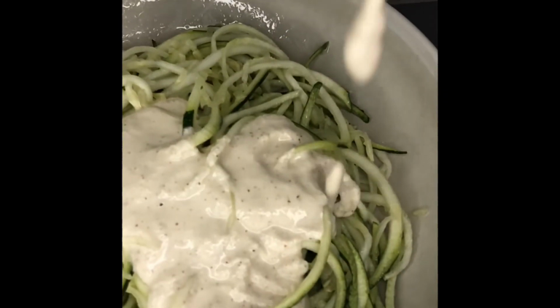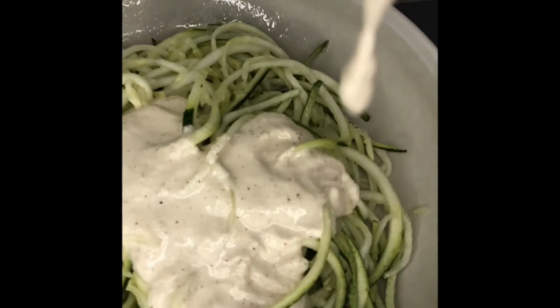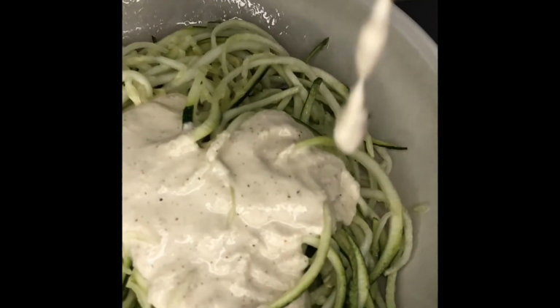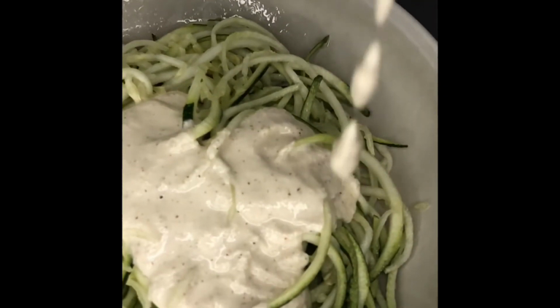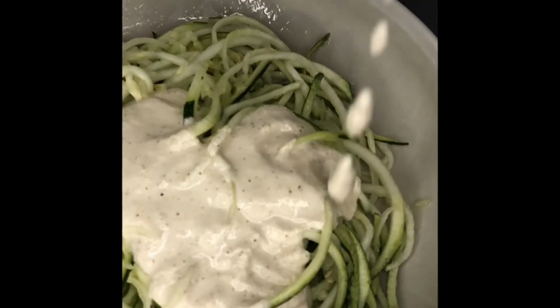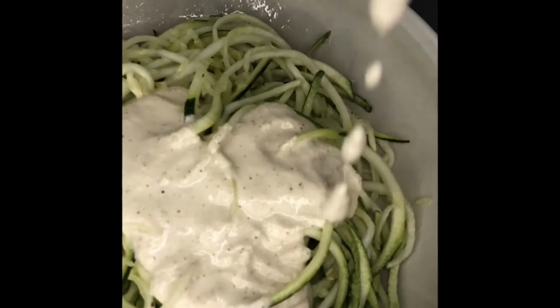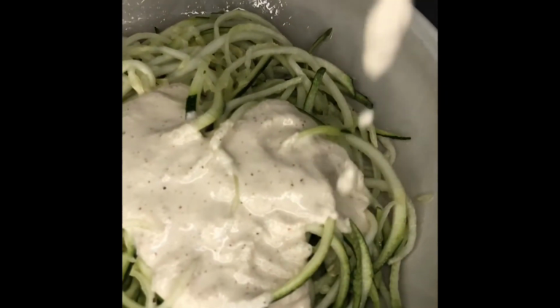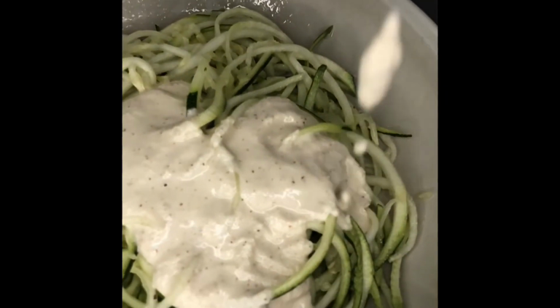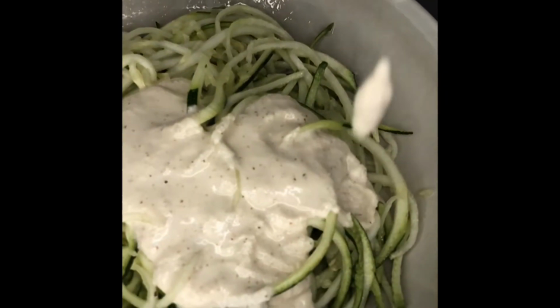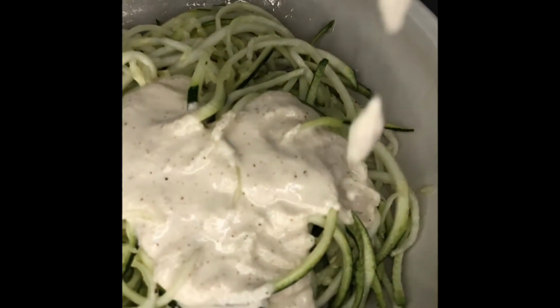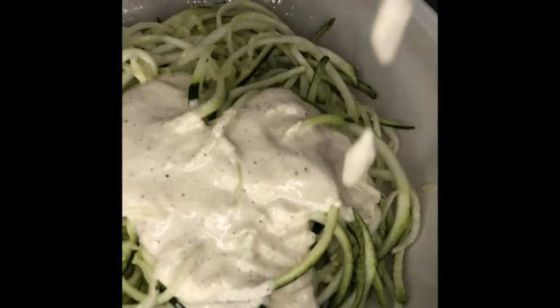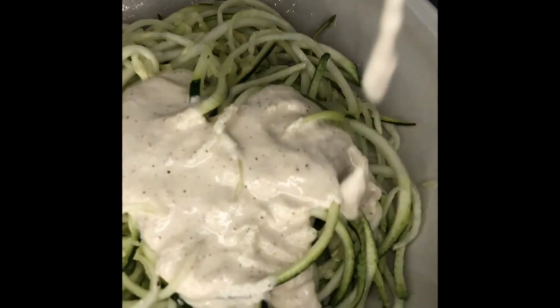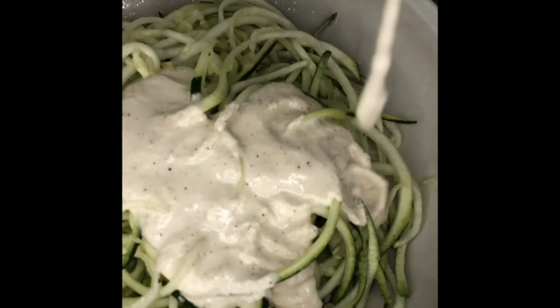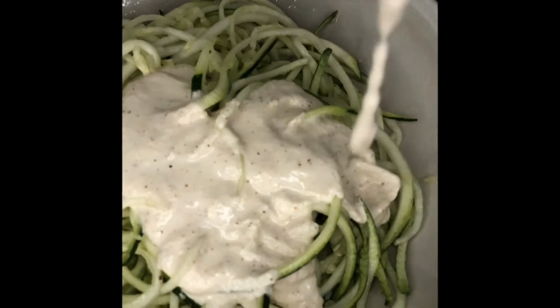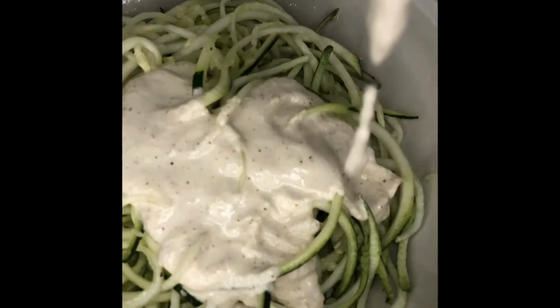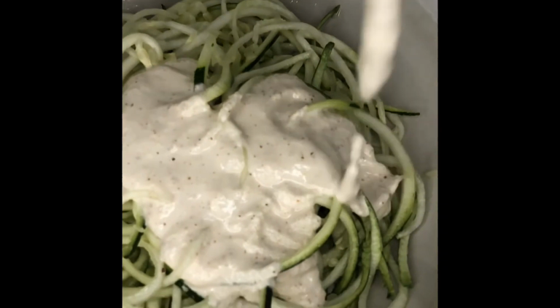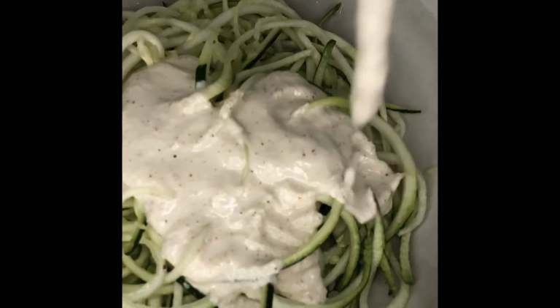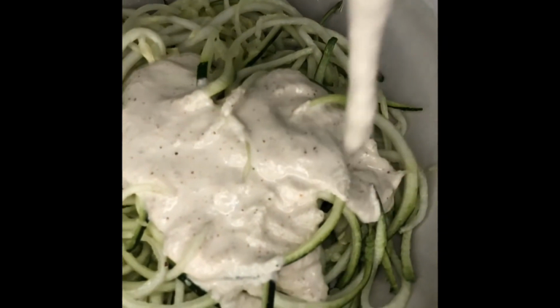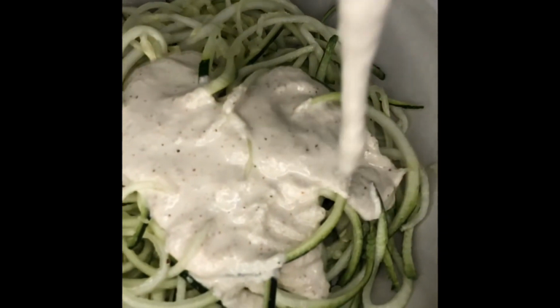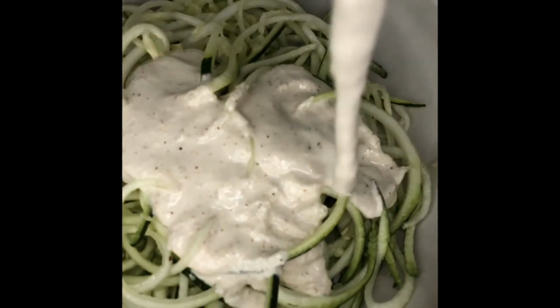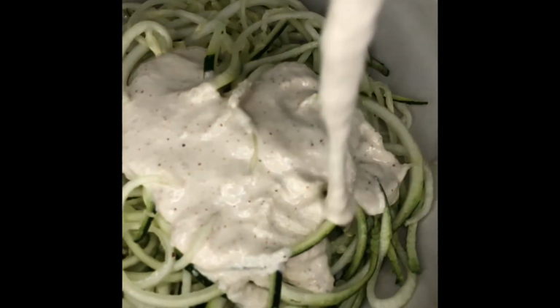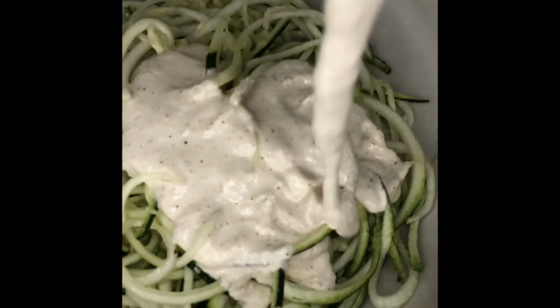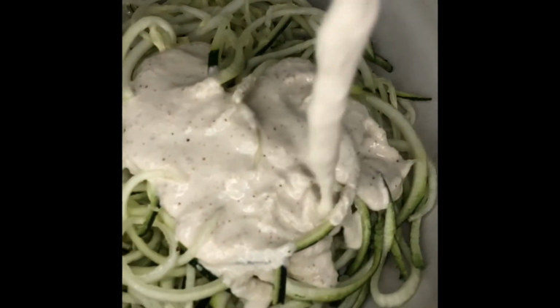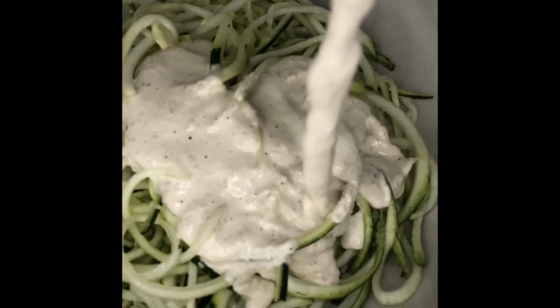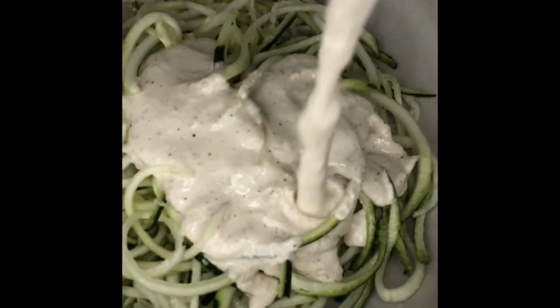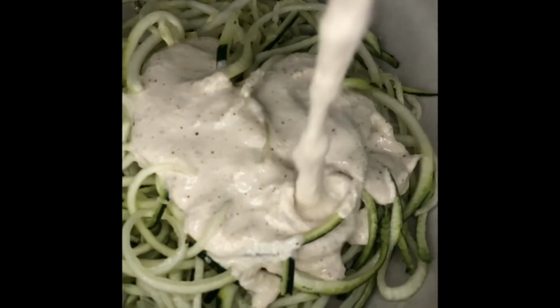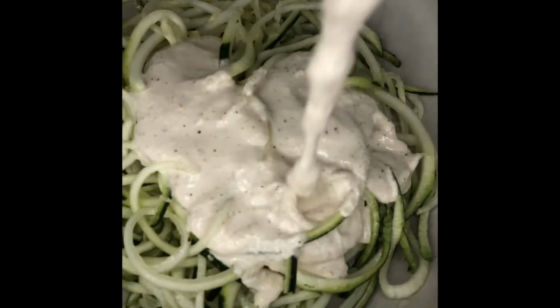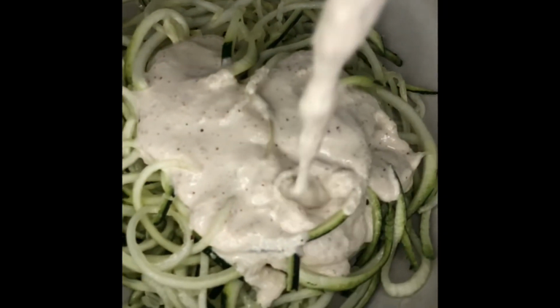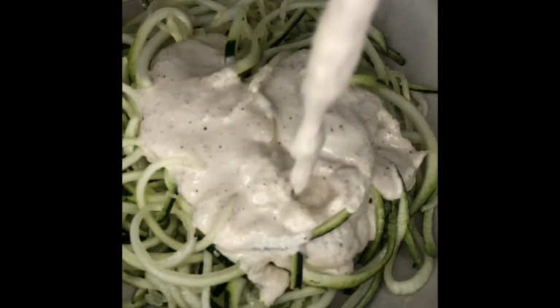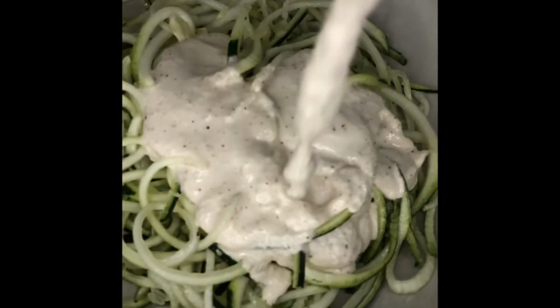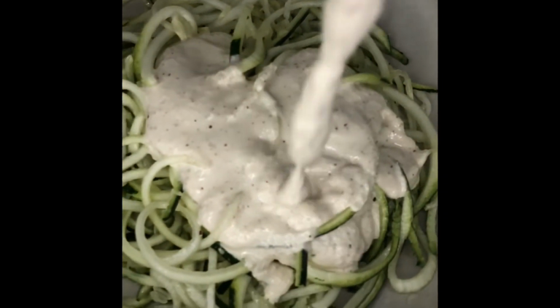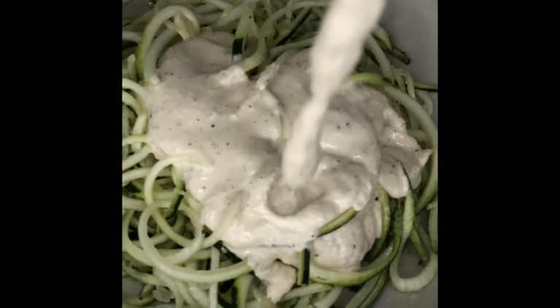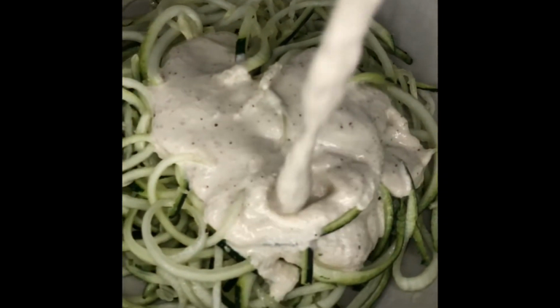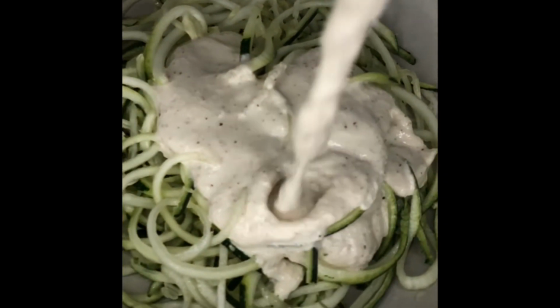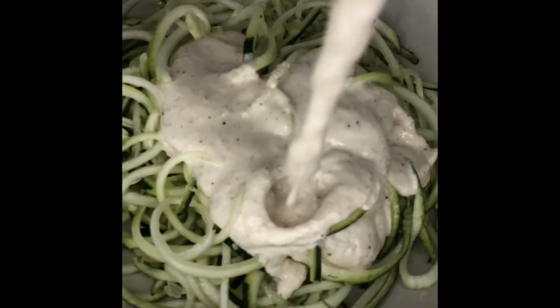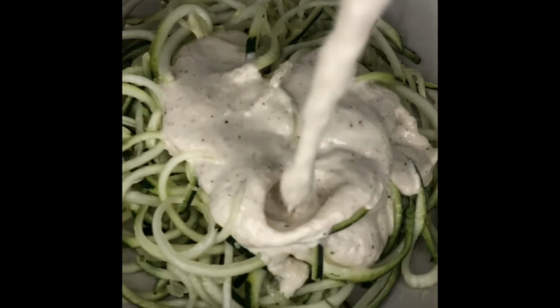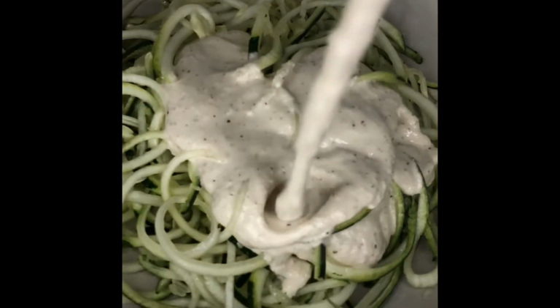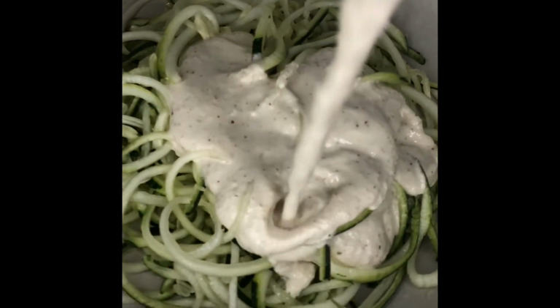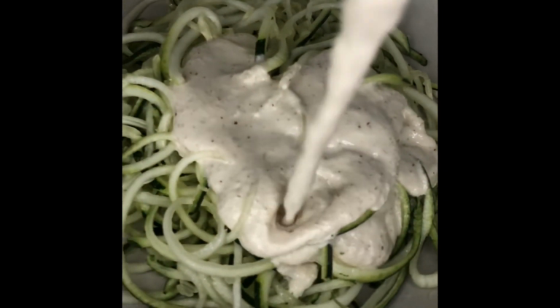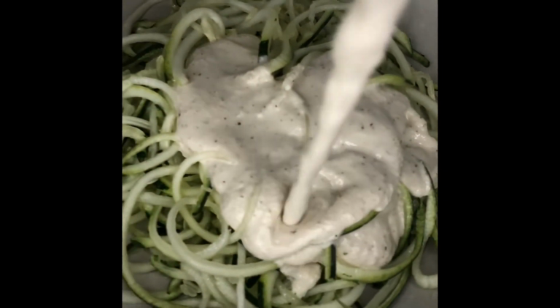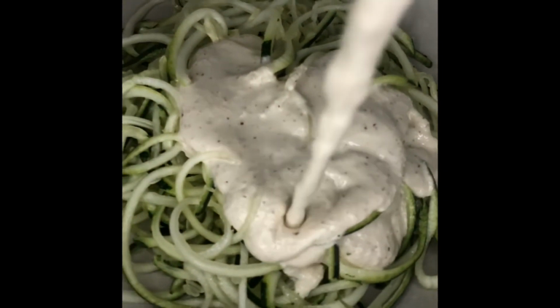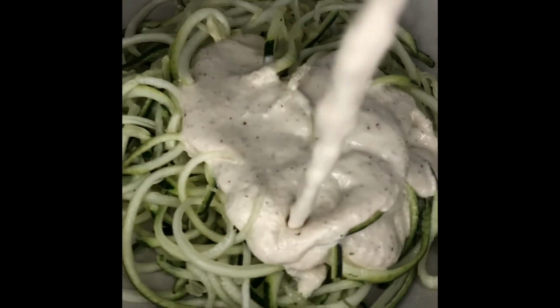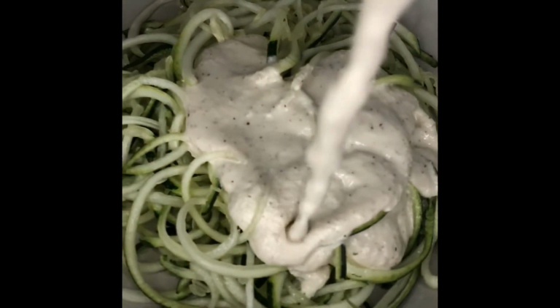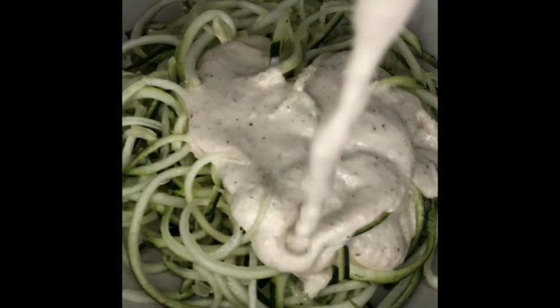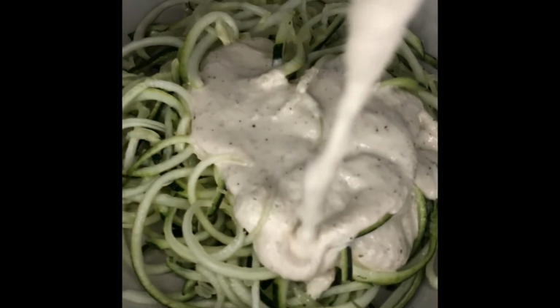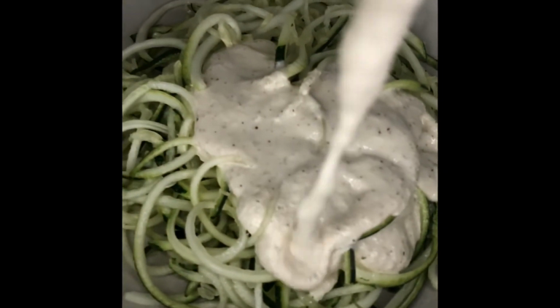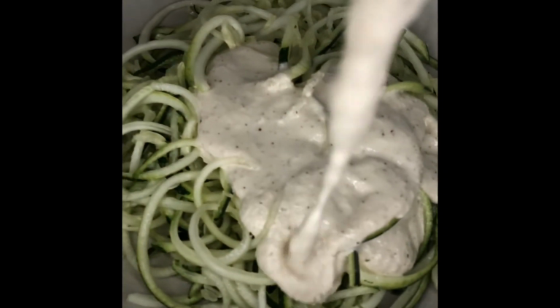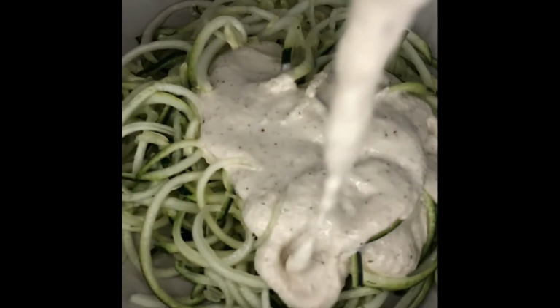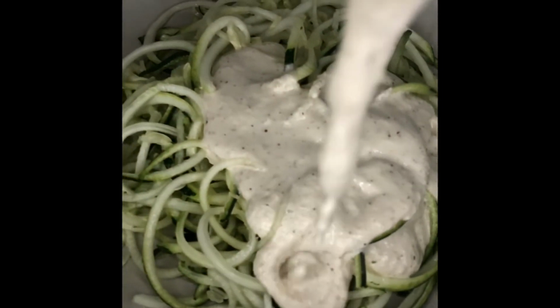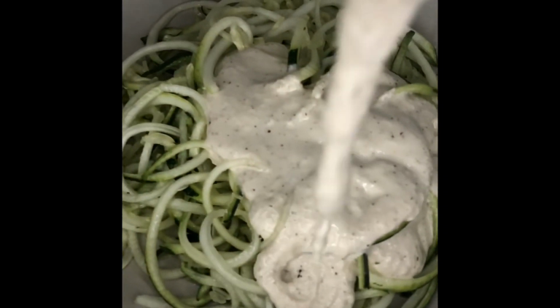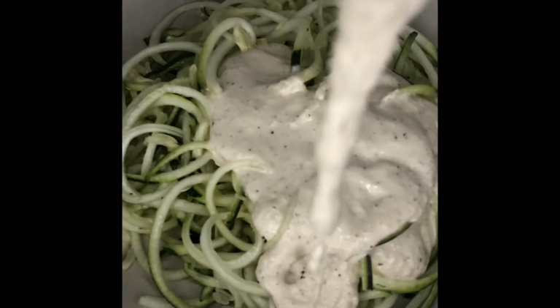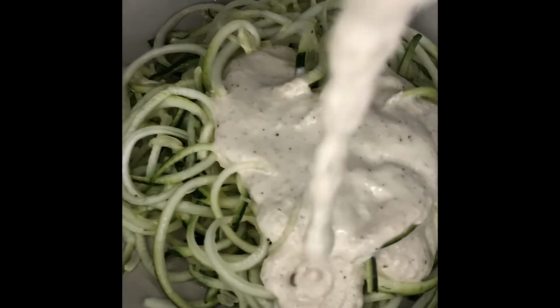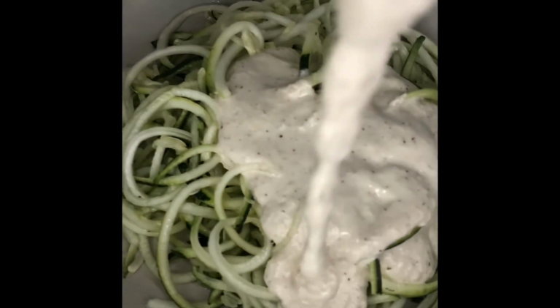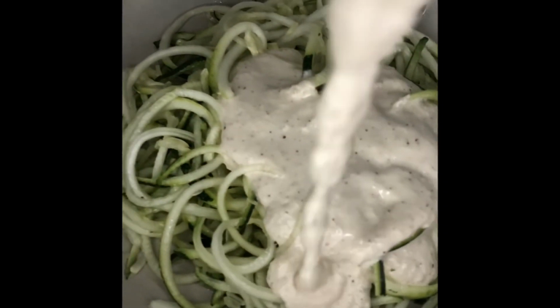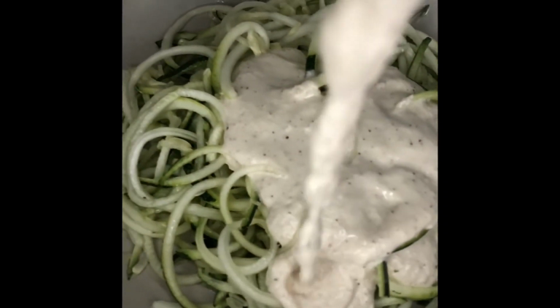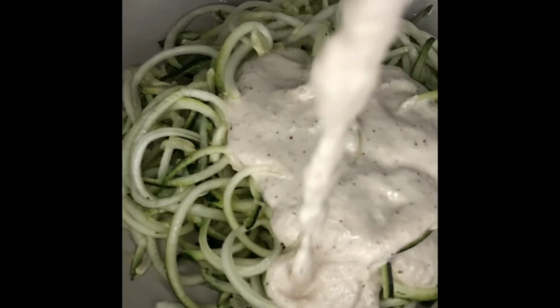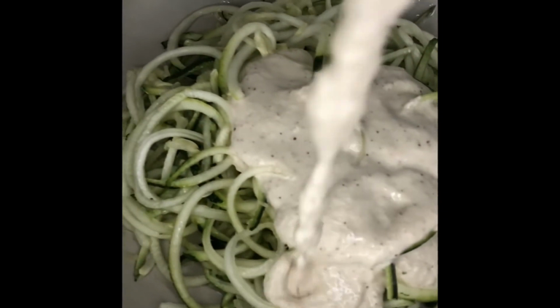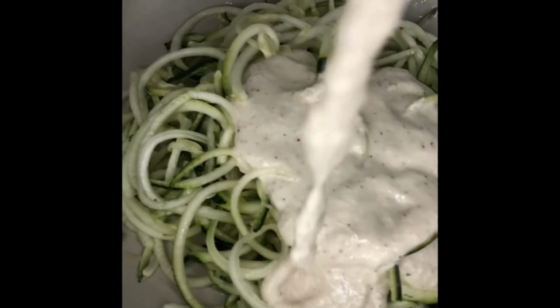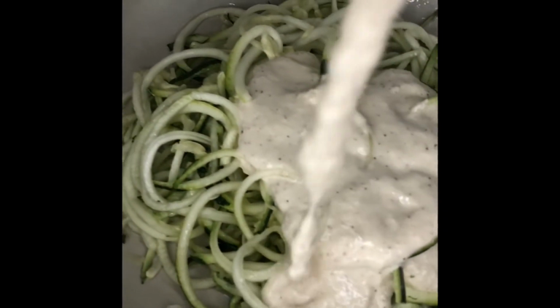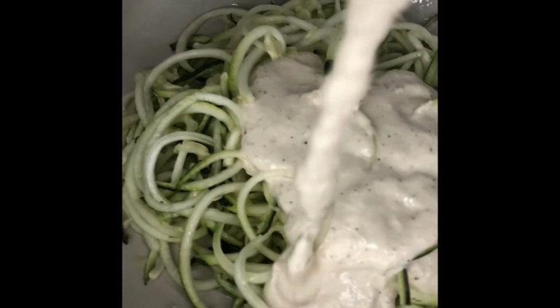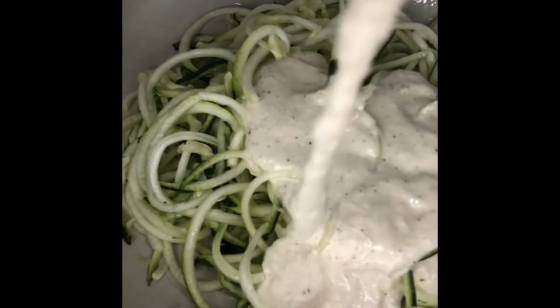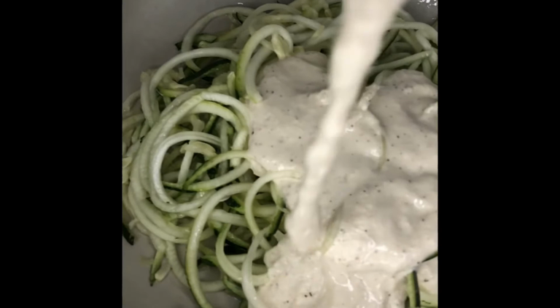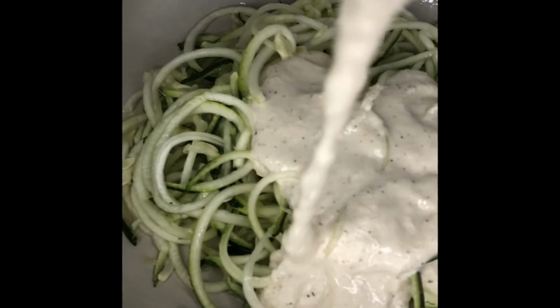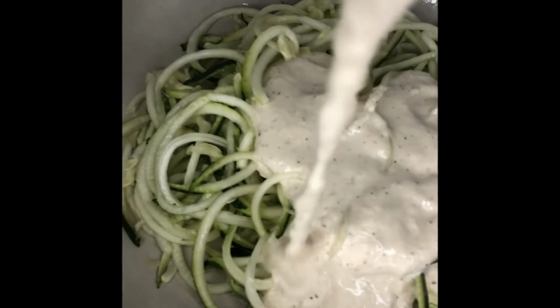Guys, I already recorded this on Instagram and TikTok, and everything was in slow-mo, so hence why everything's in slow-motion.